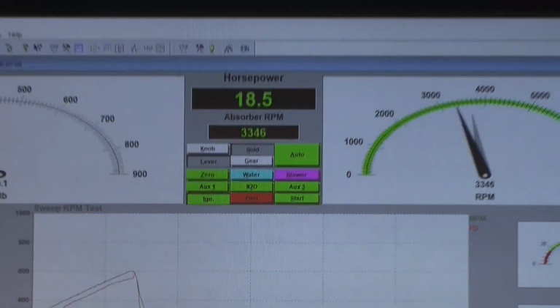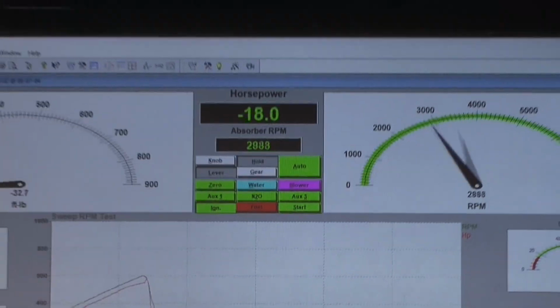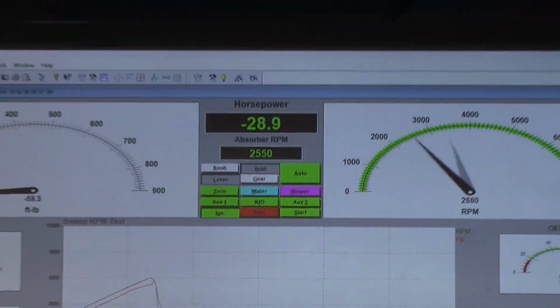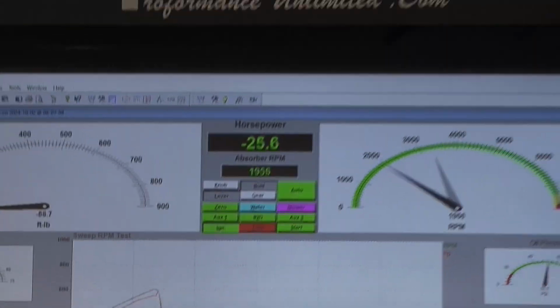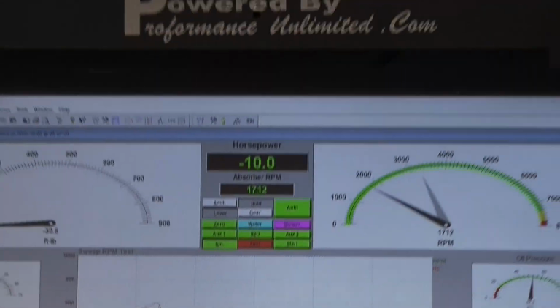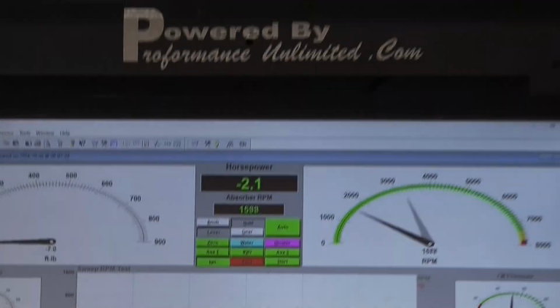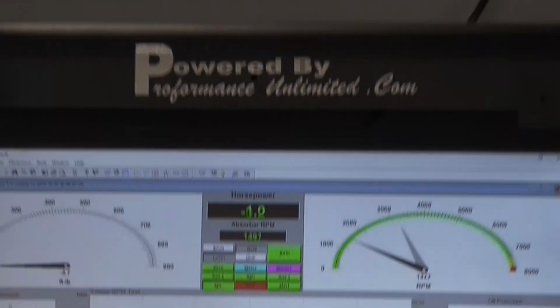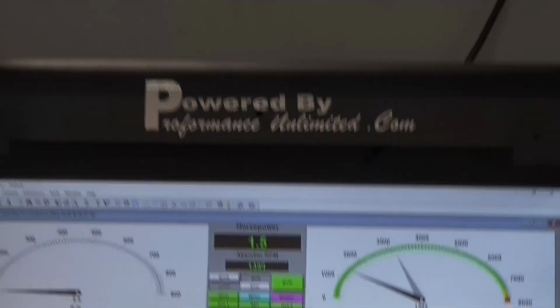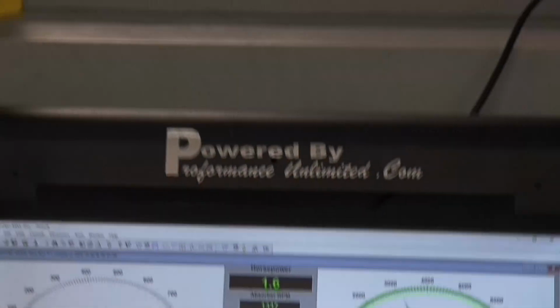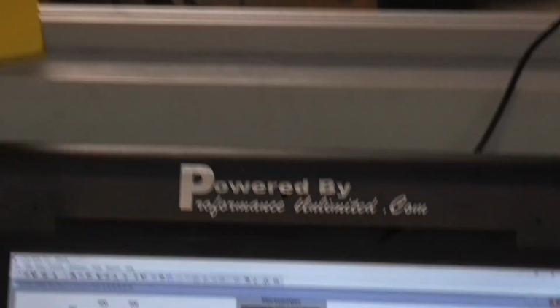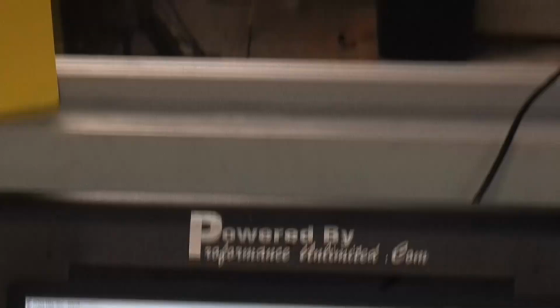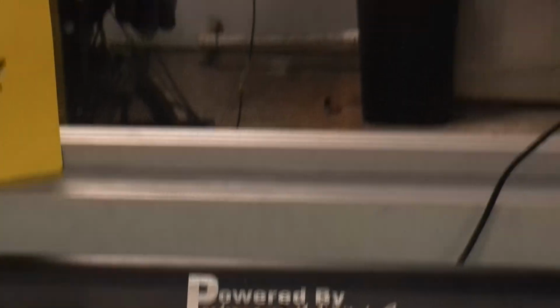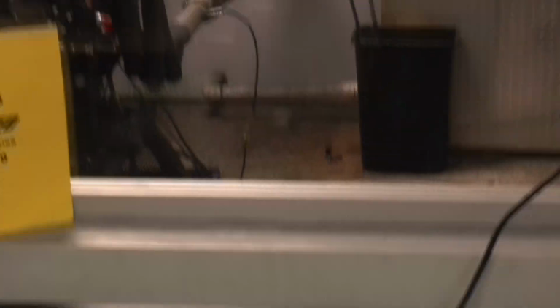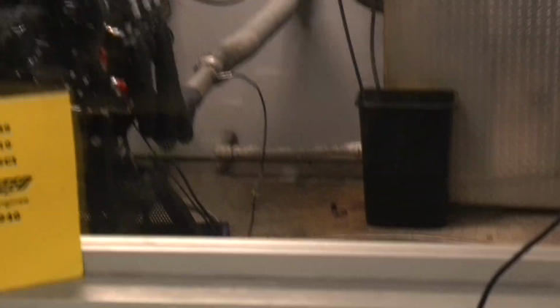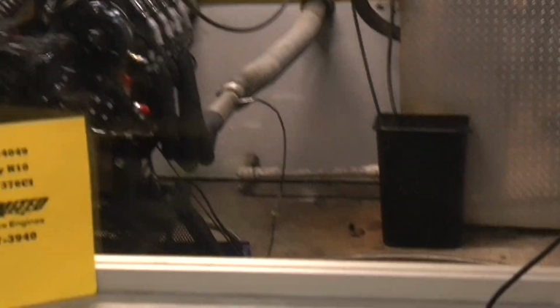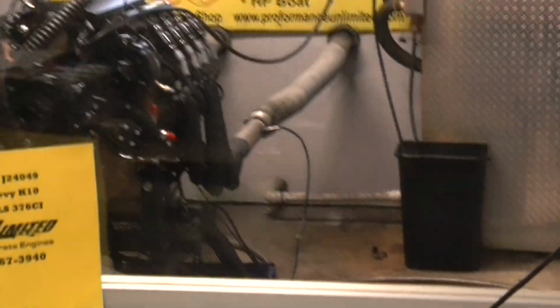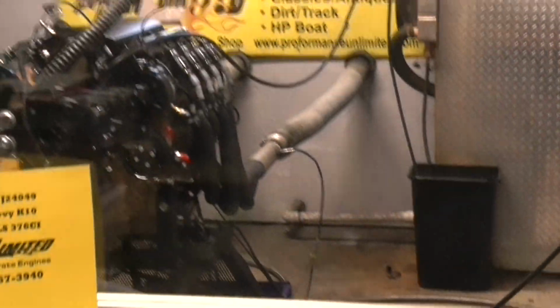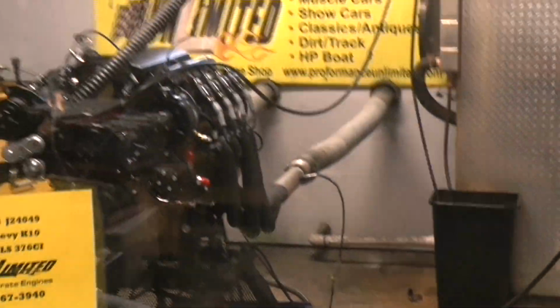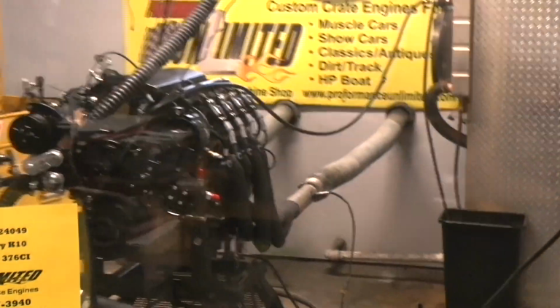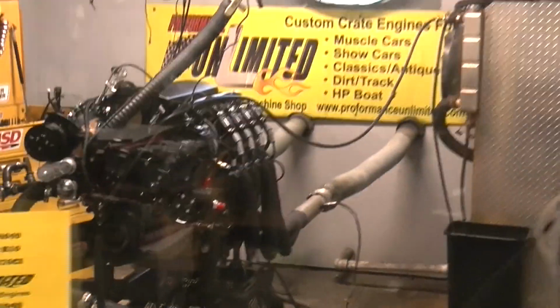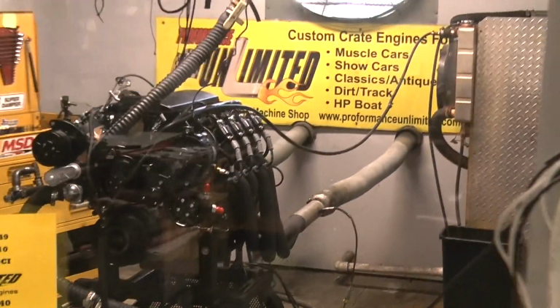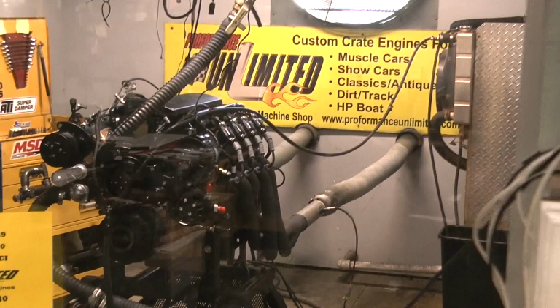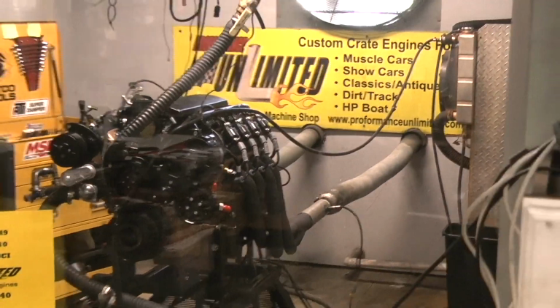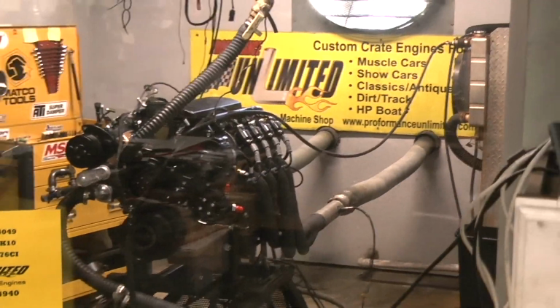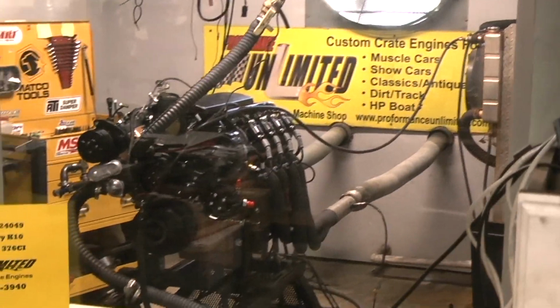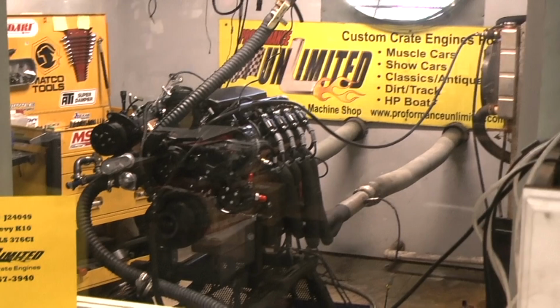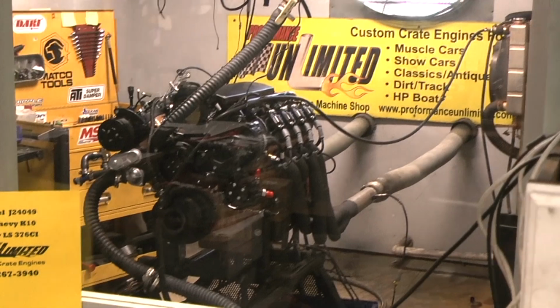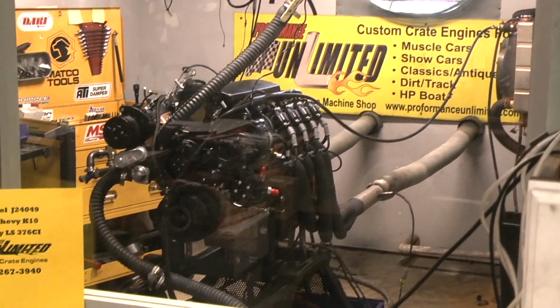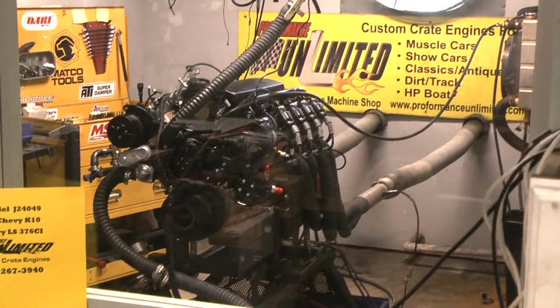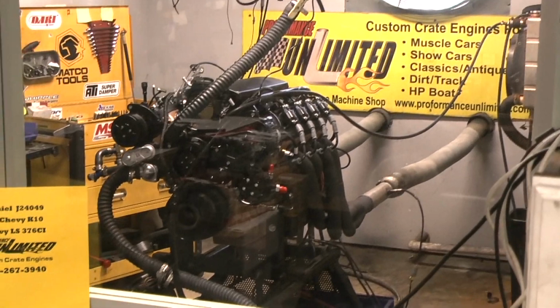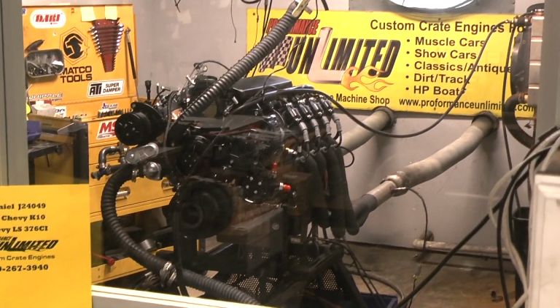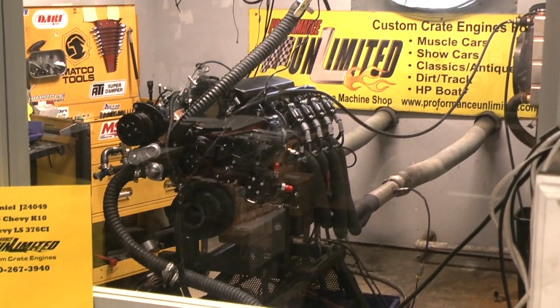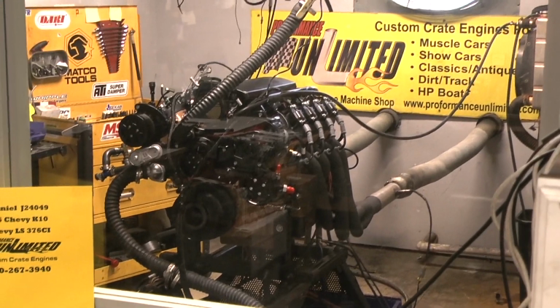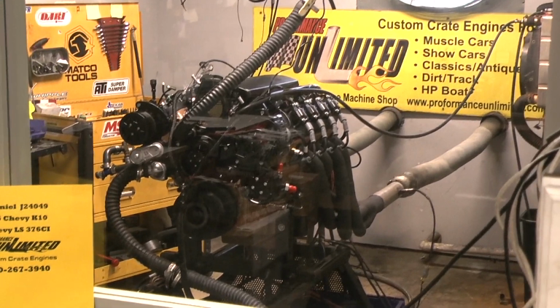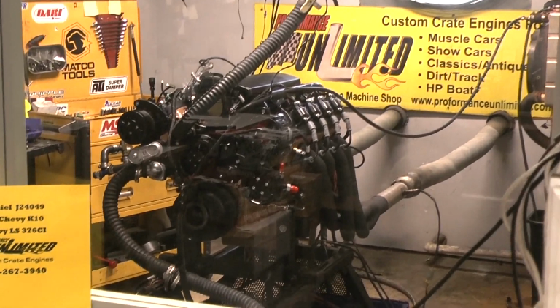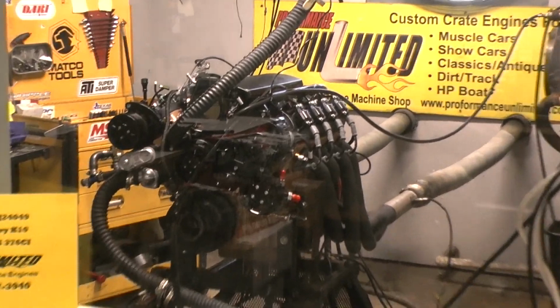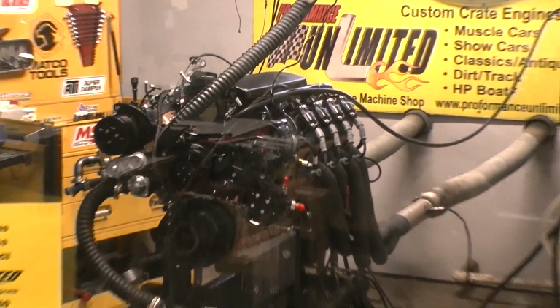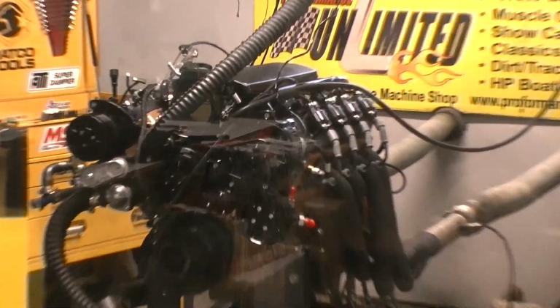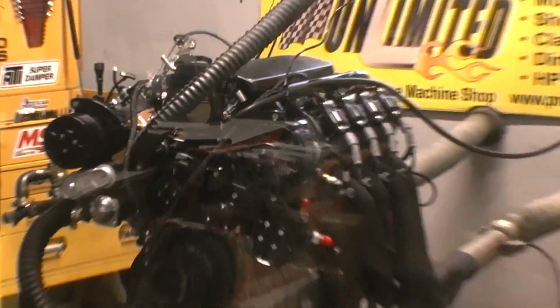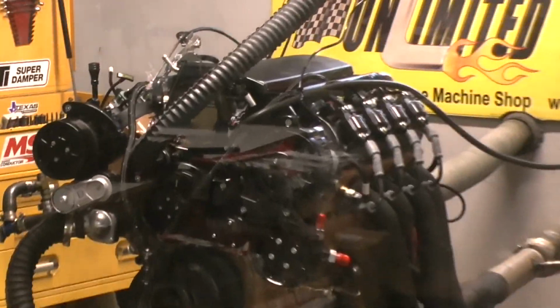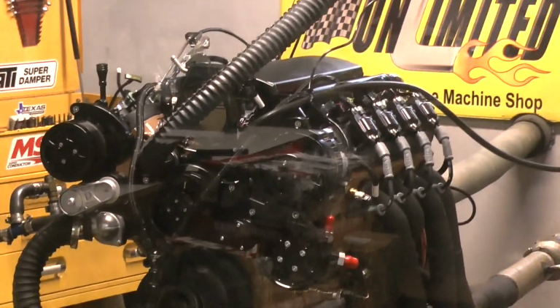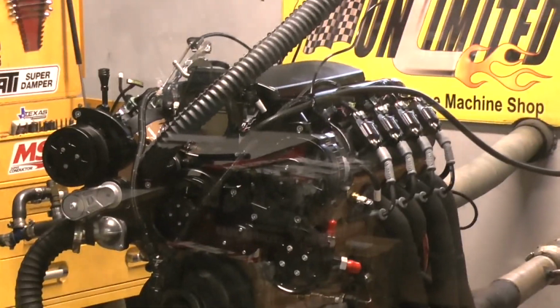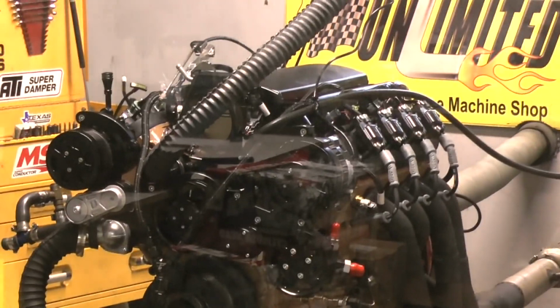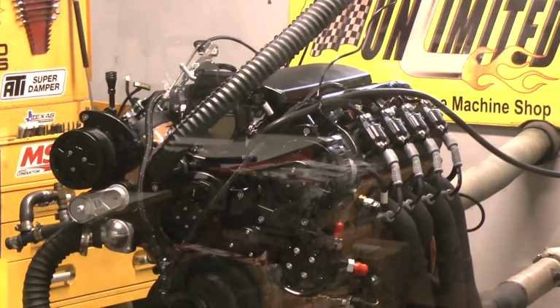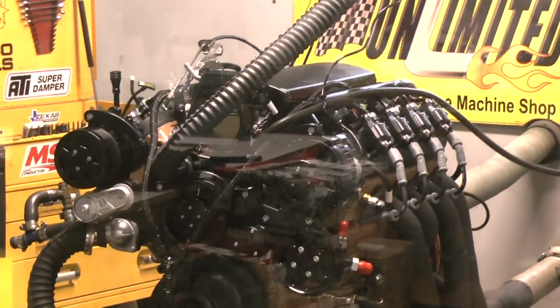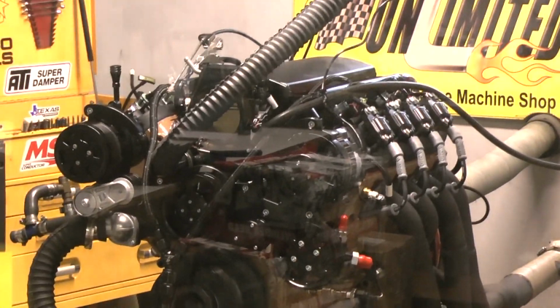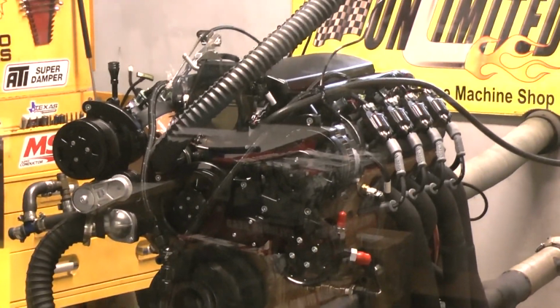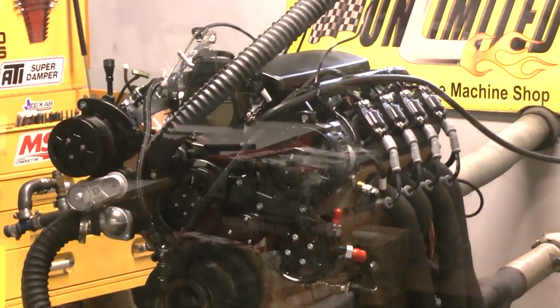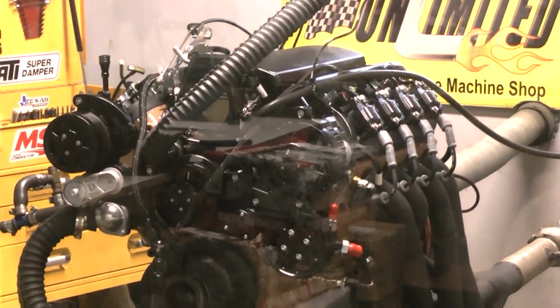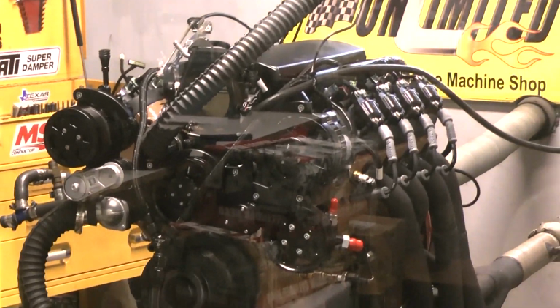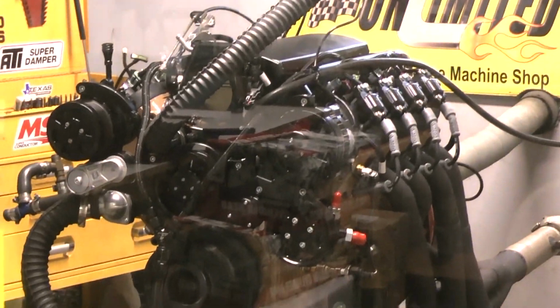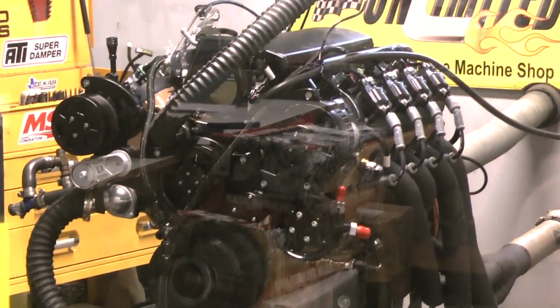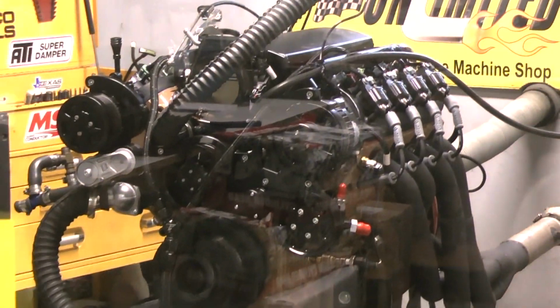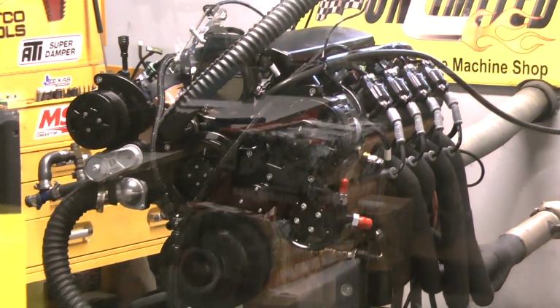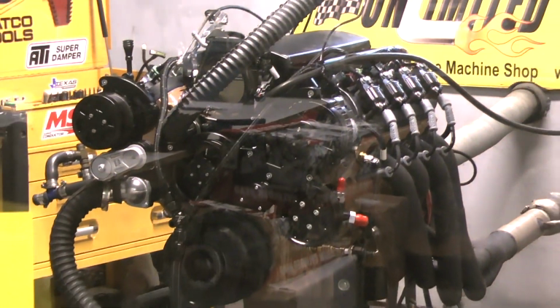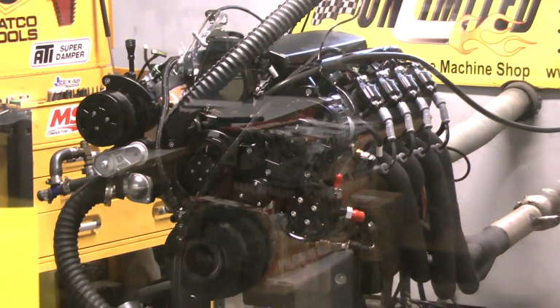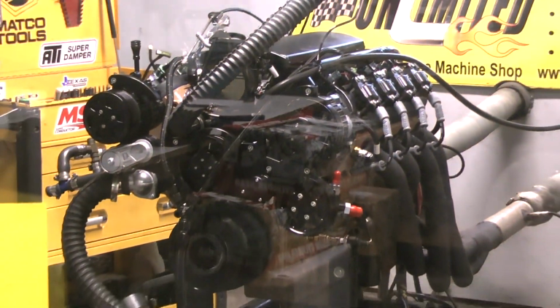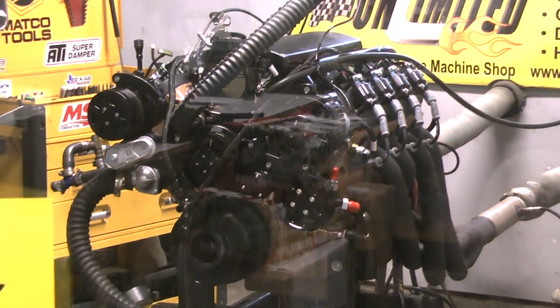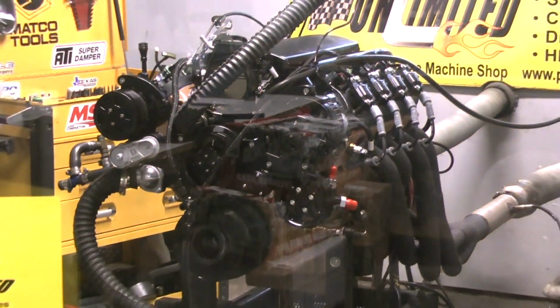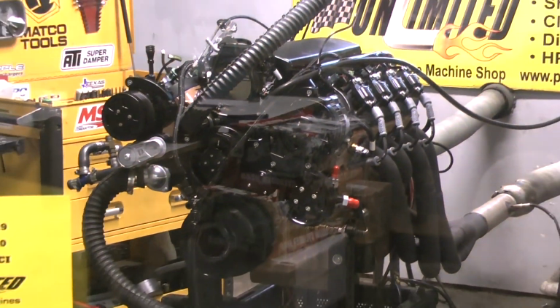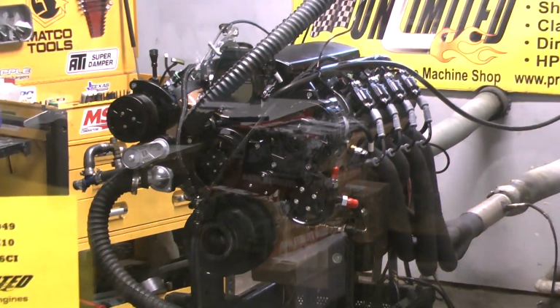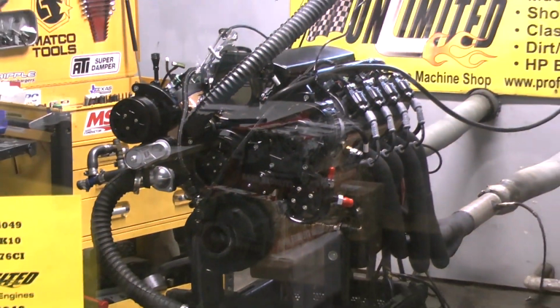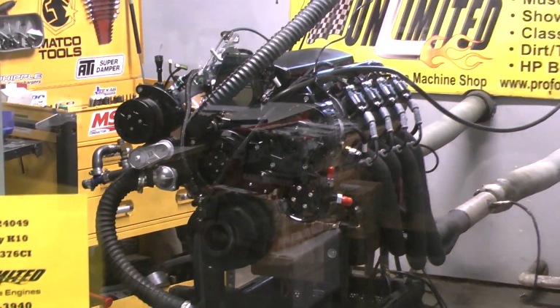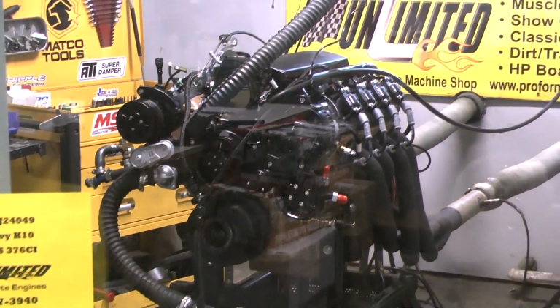It's beautiful on the dyno. Very nice. Alright Daniel, we ran perfect.